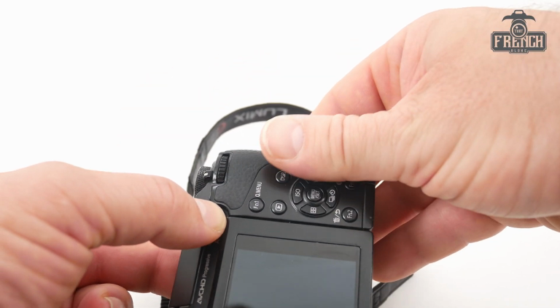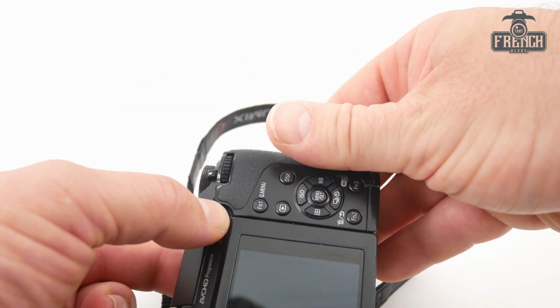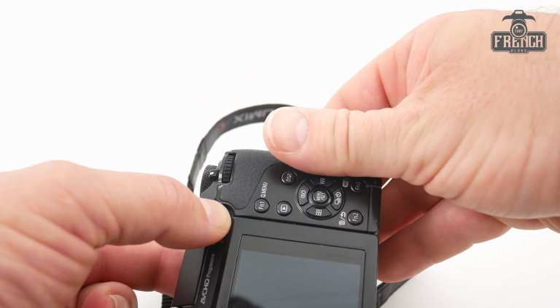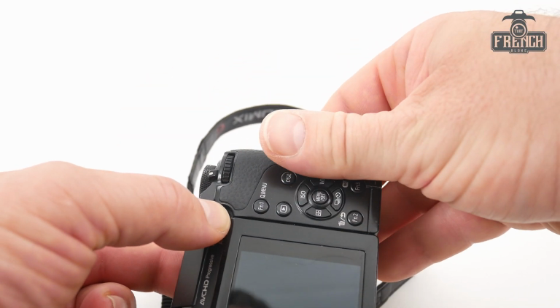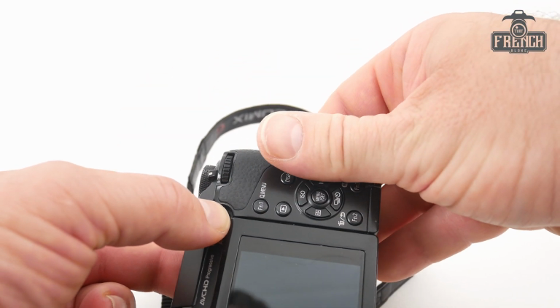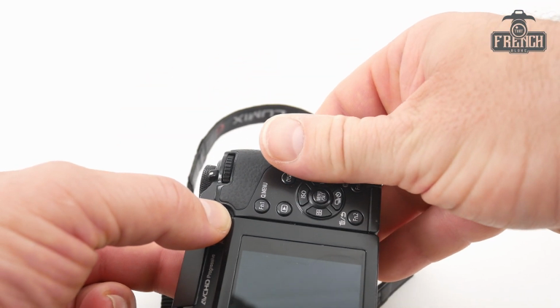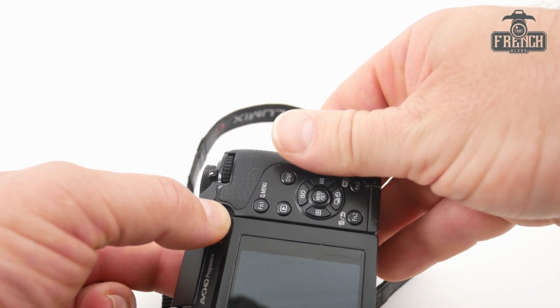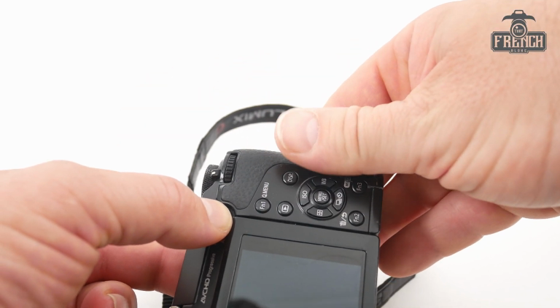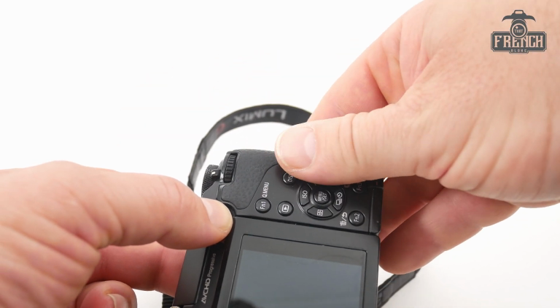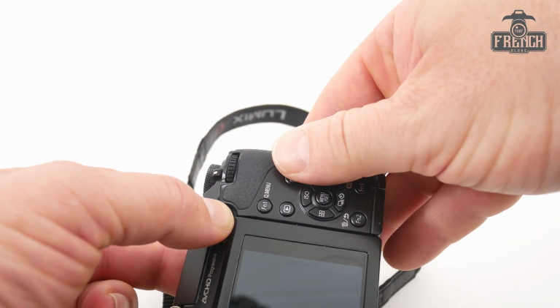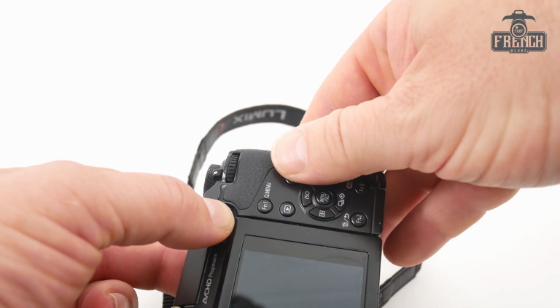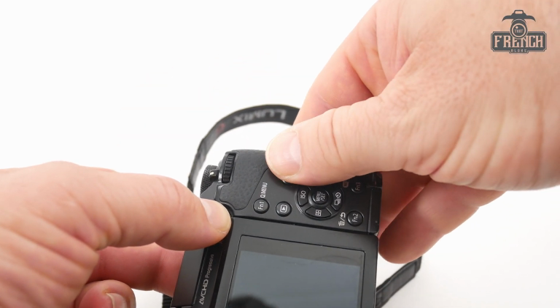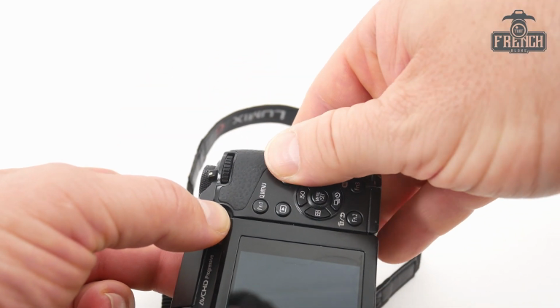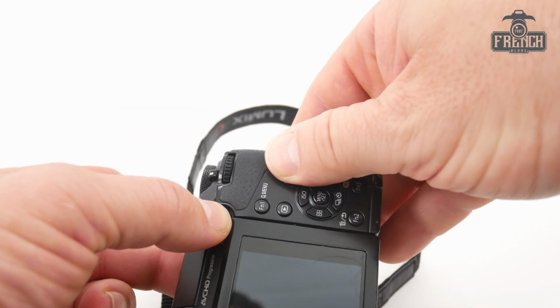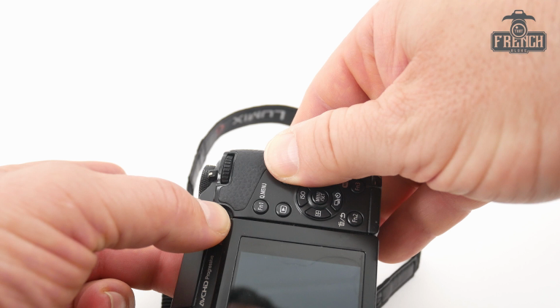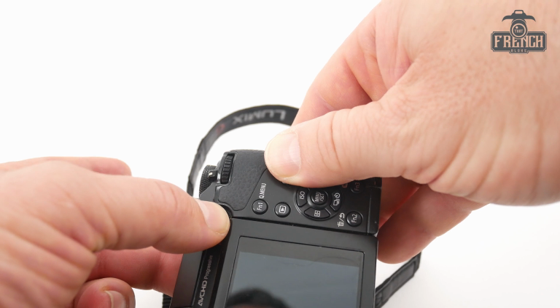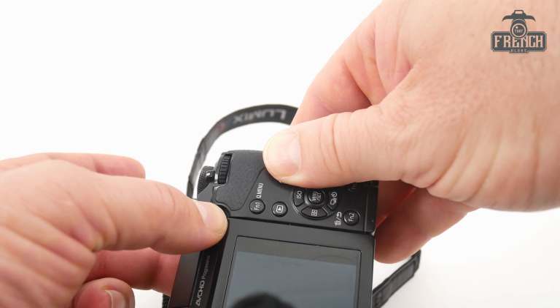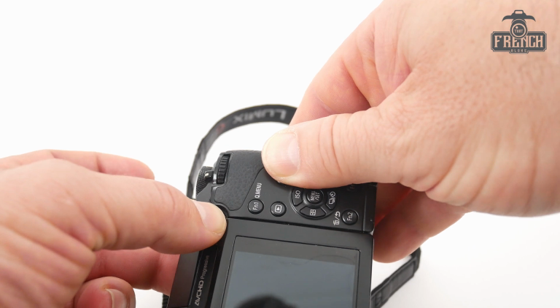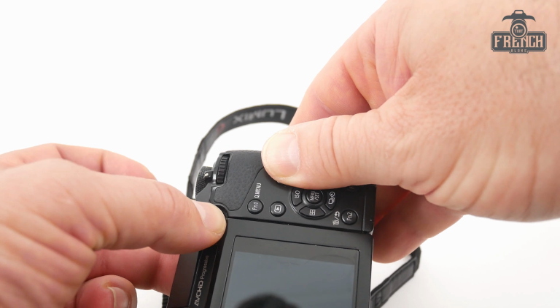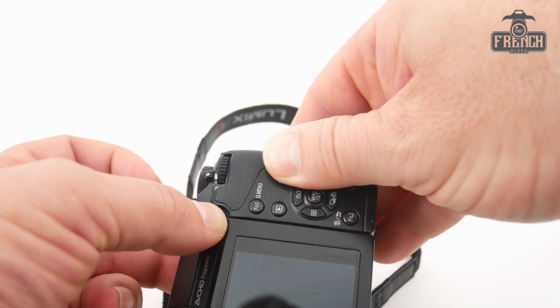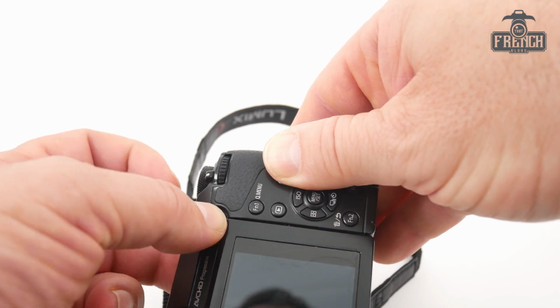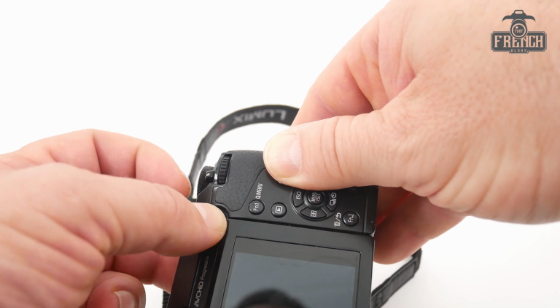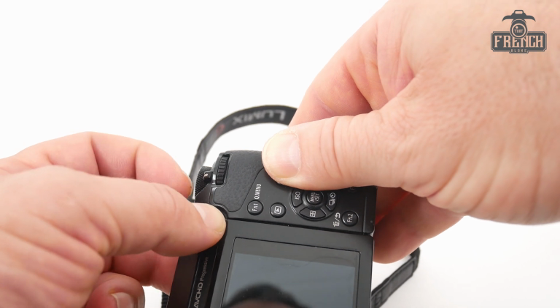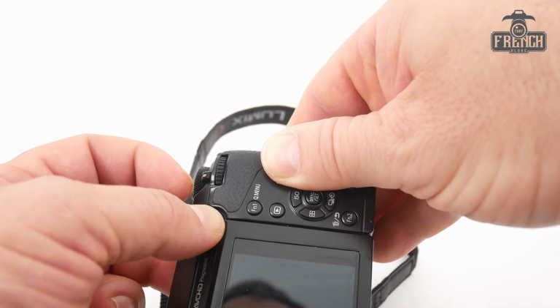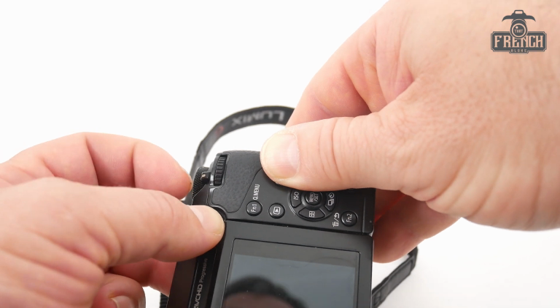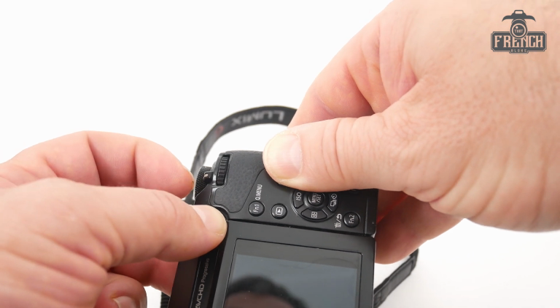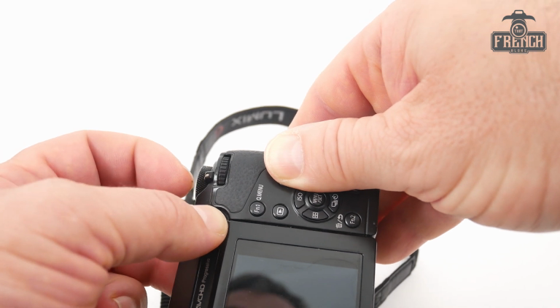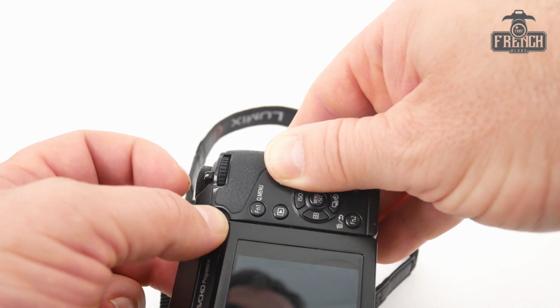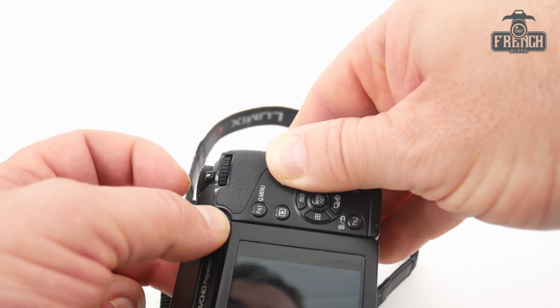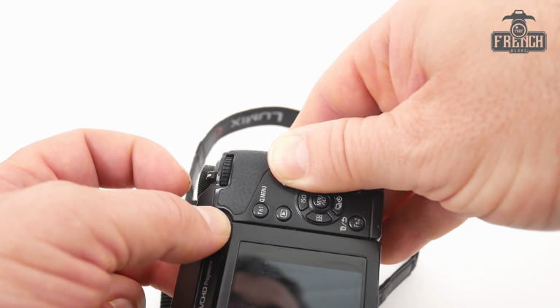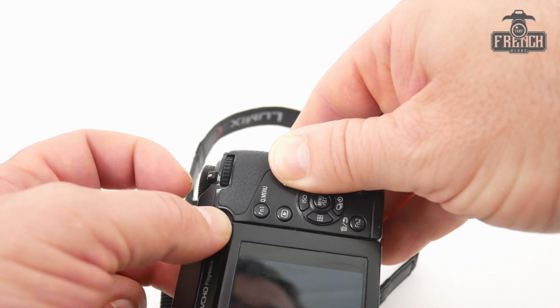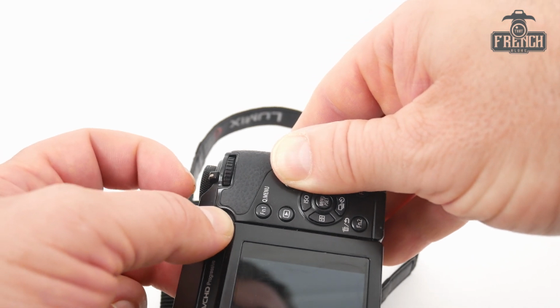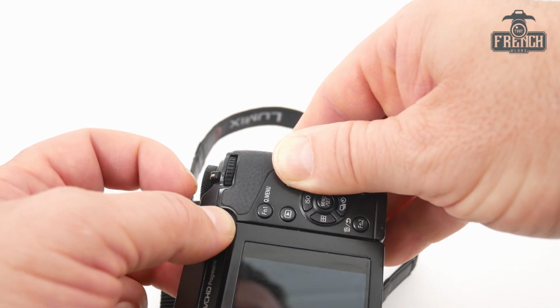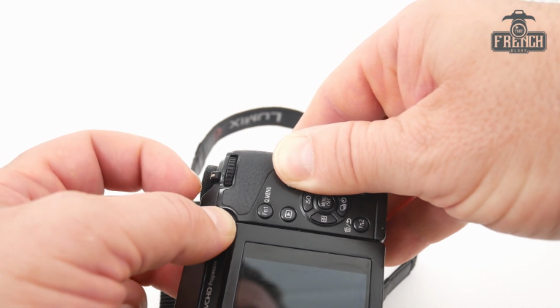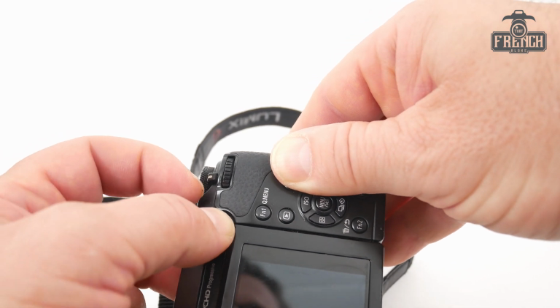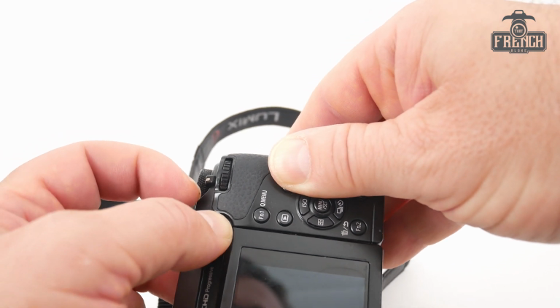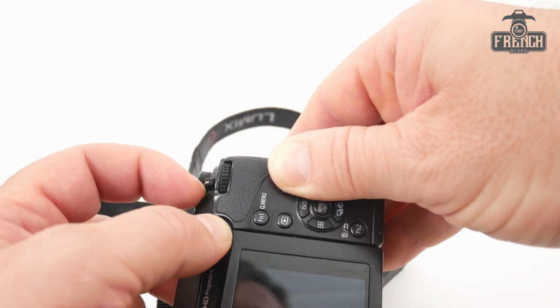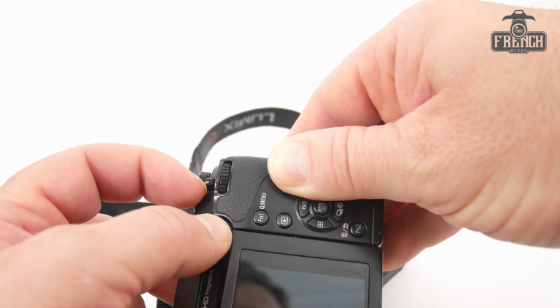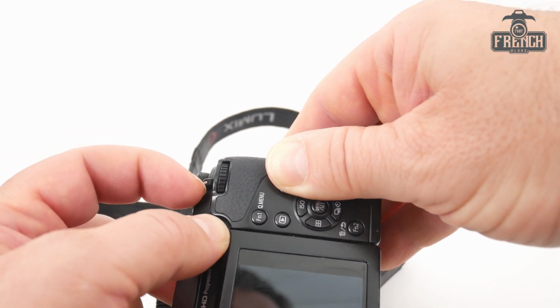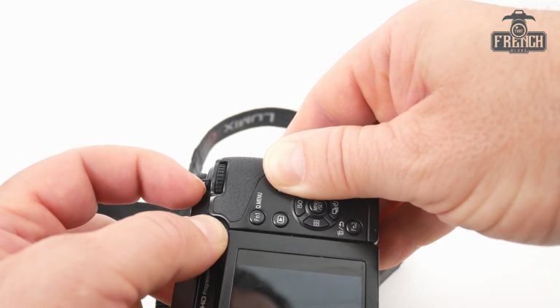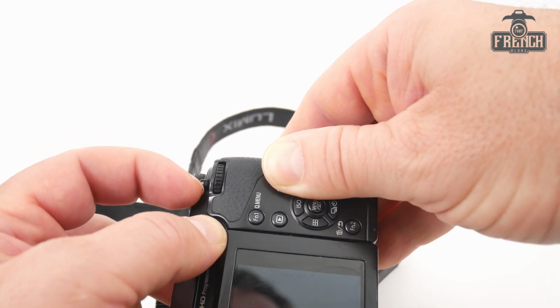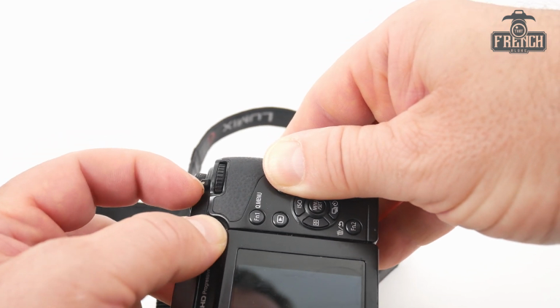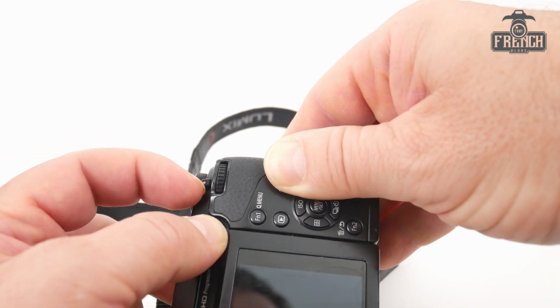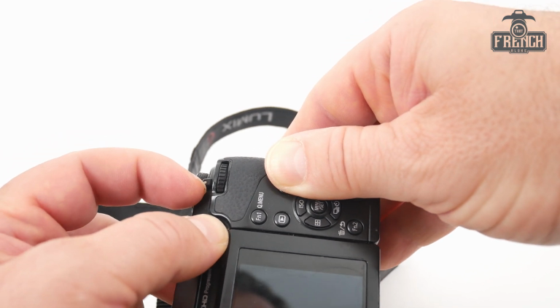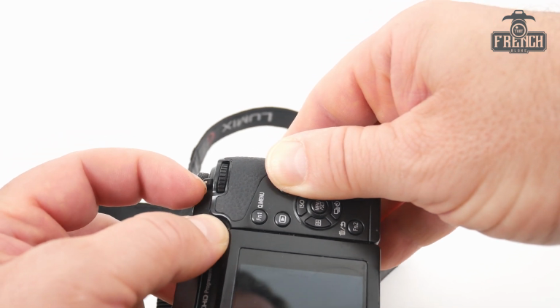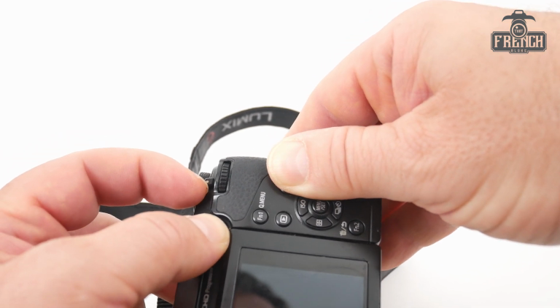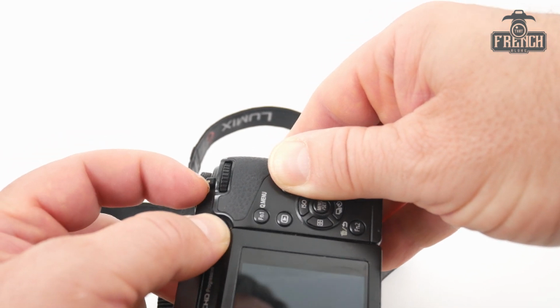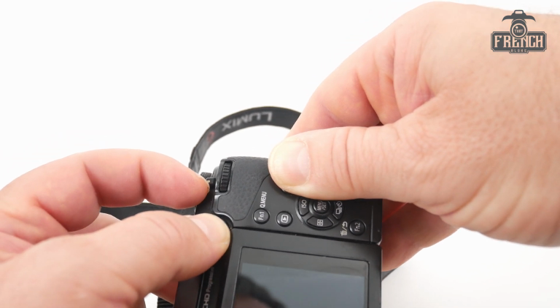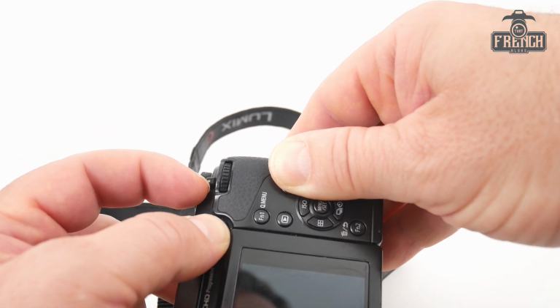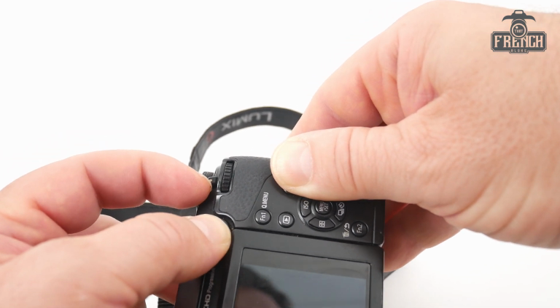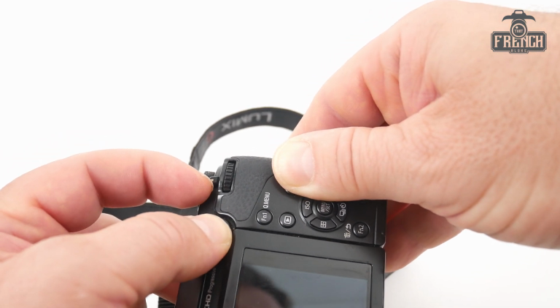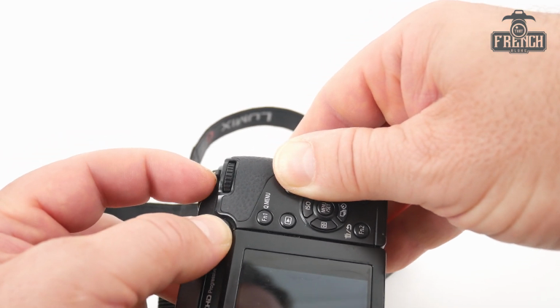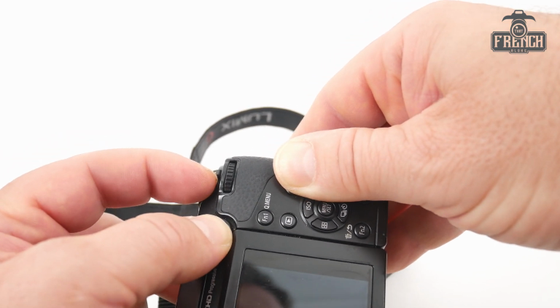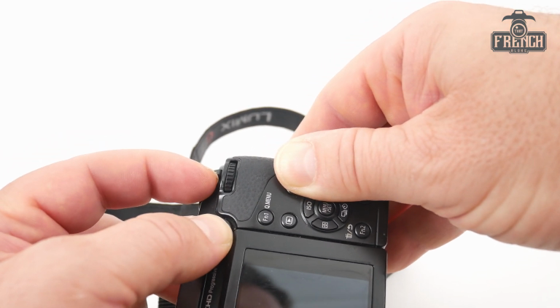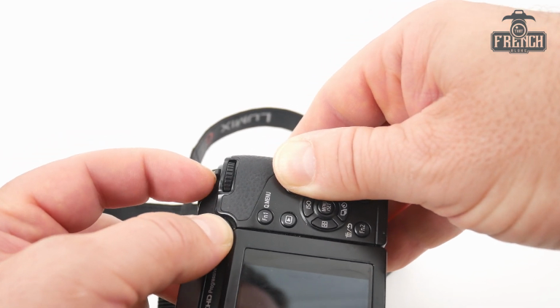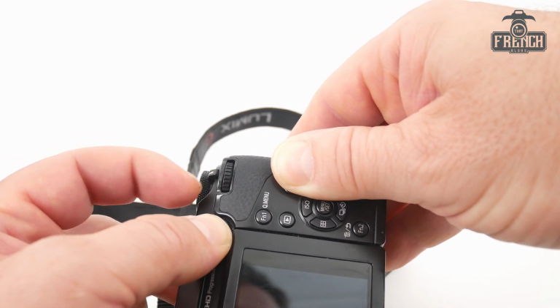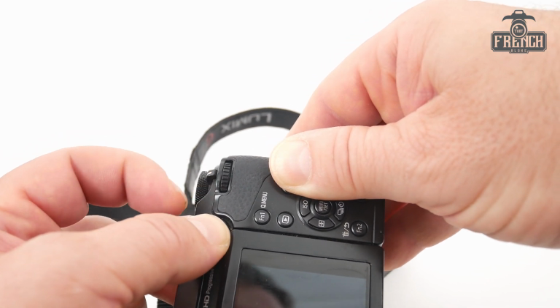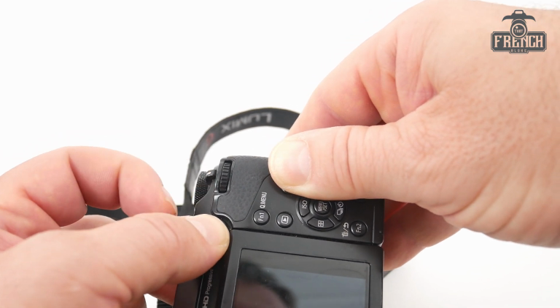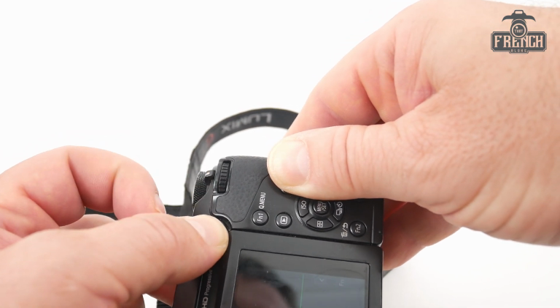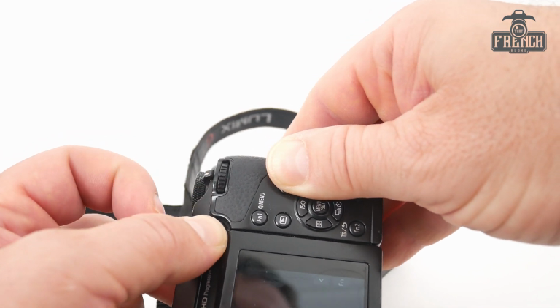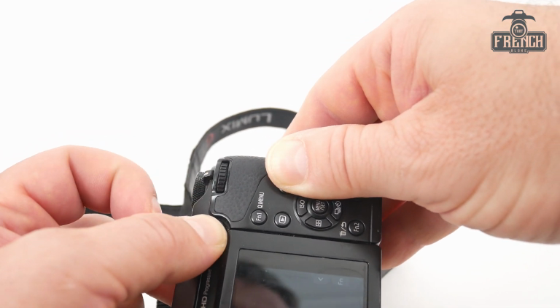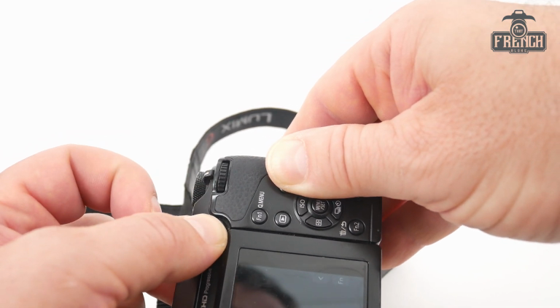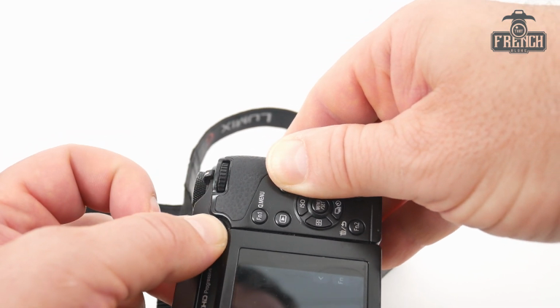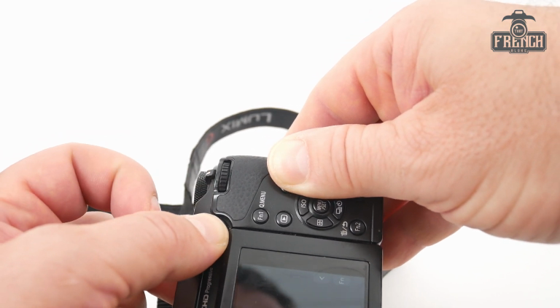Here, with my thumb, I'm going to cover those two buttons and I'm switching on the camera.